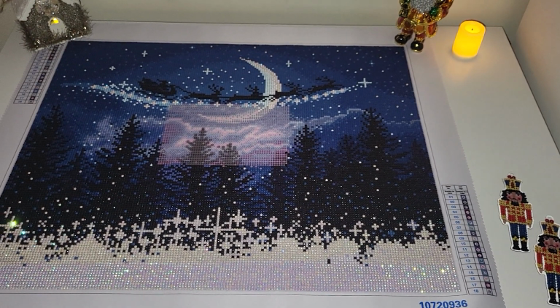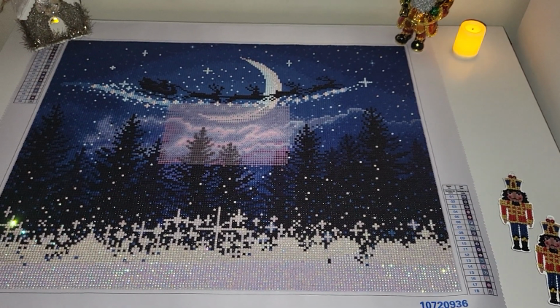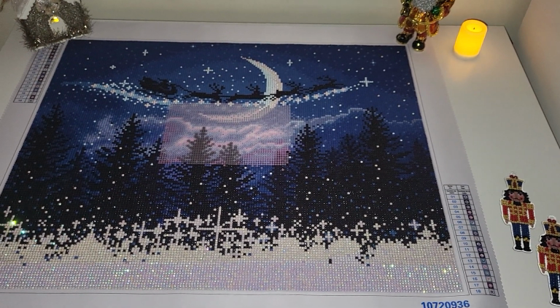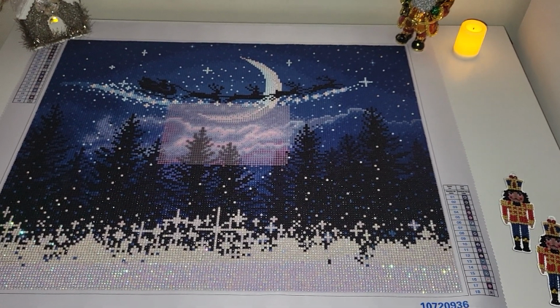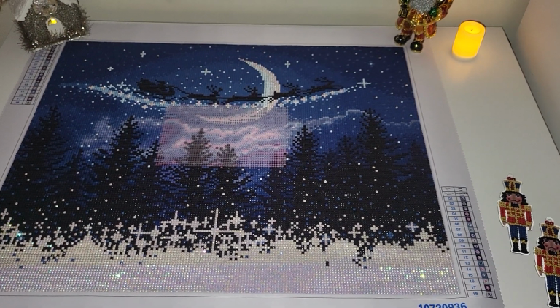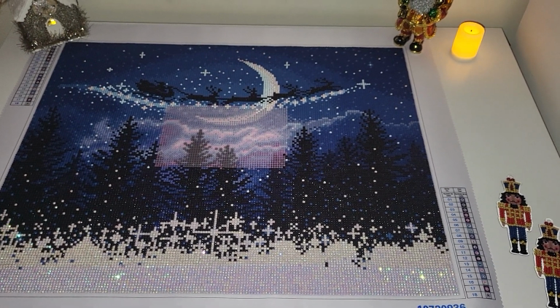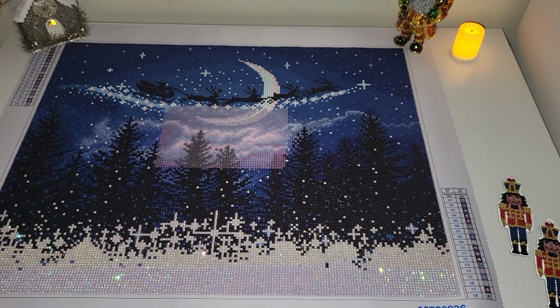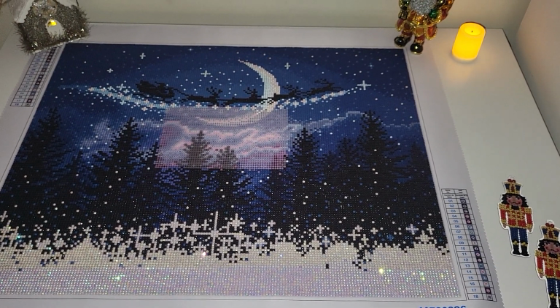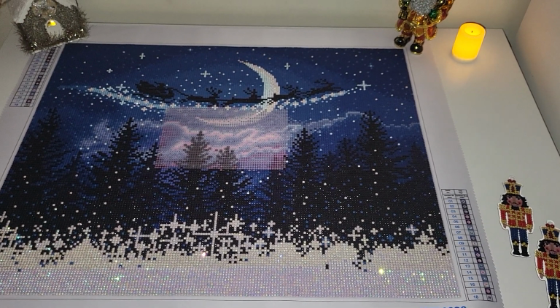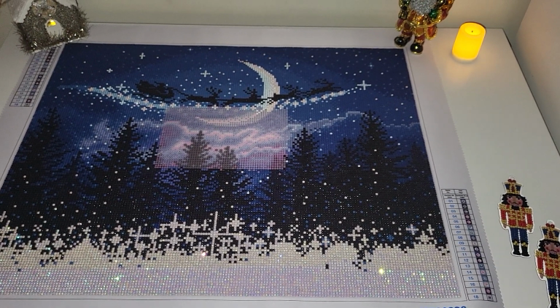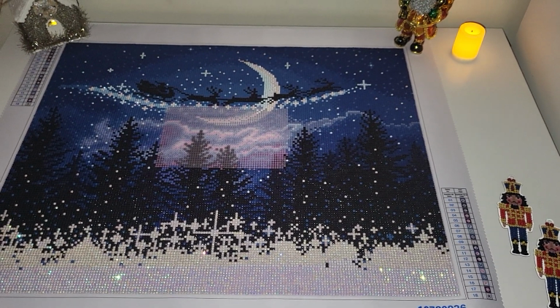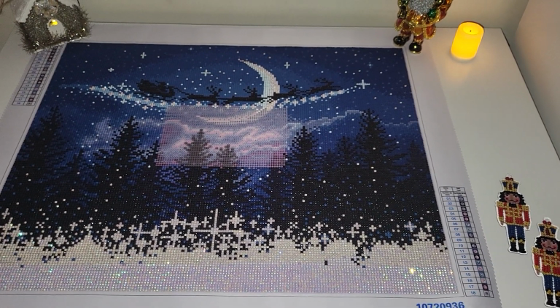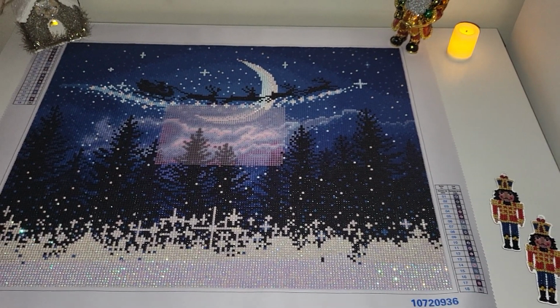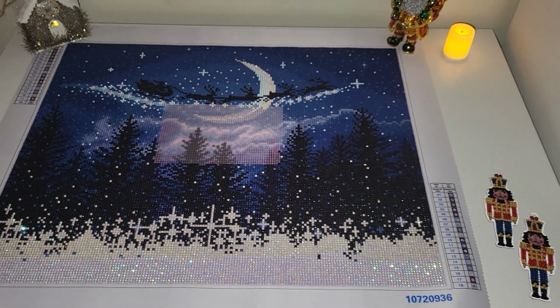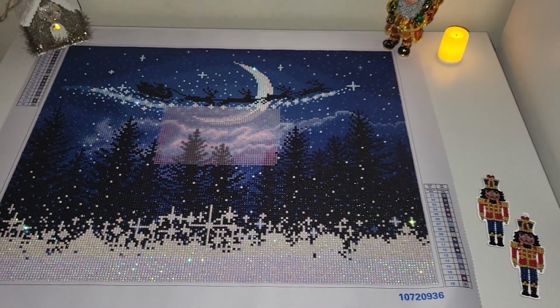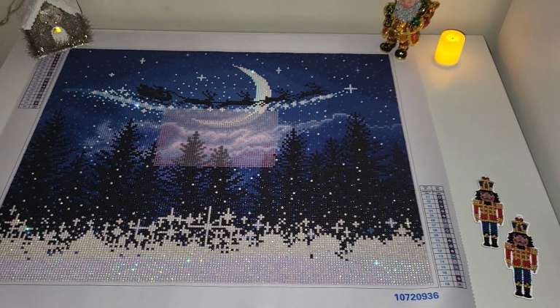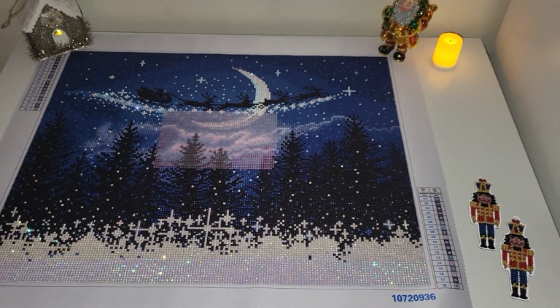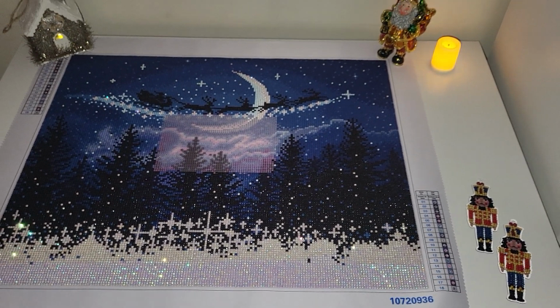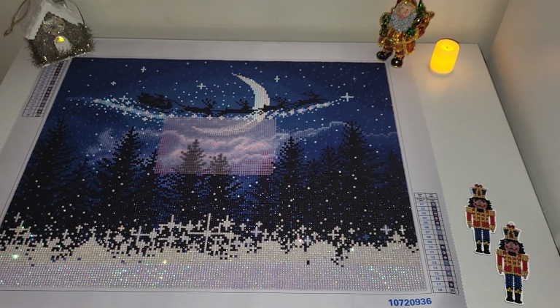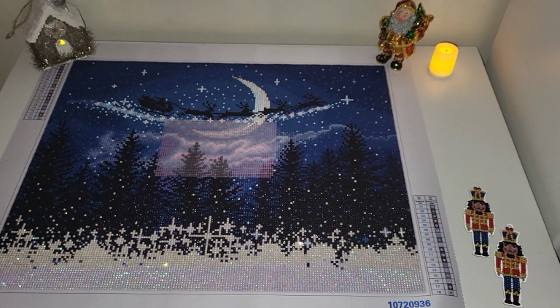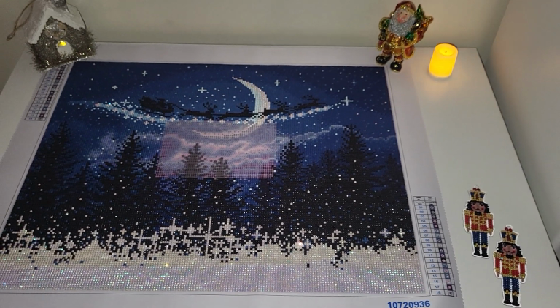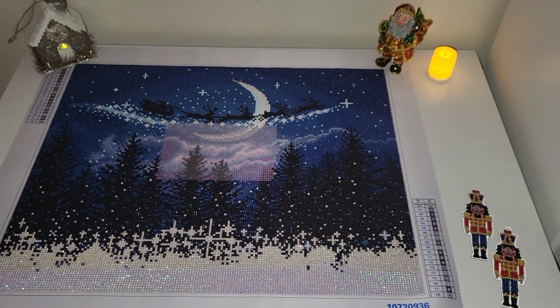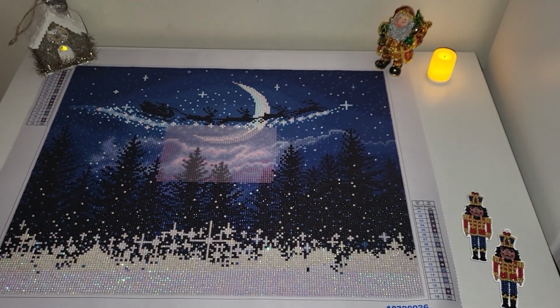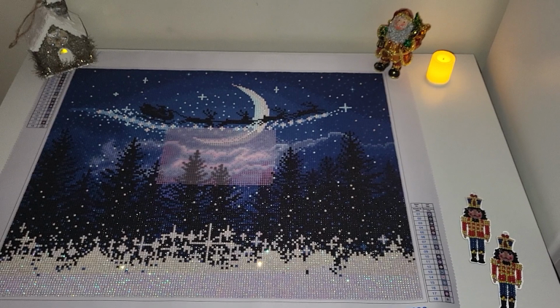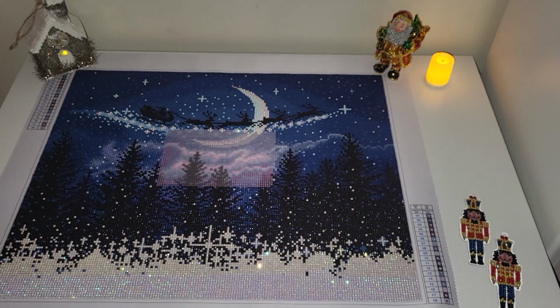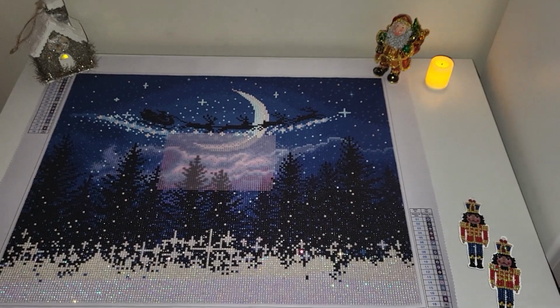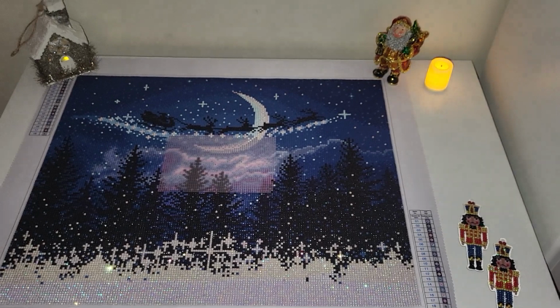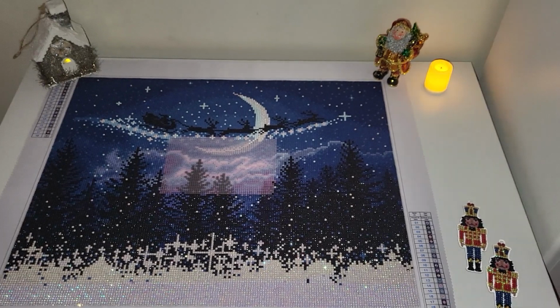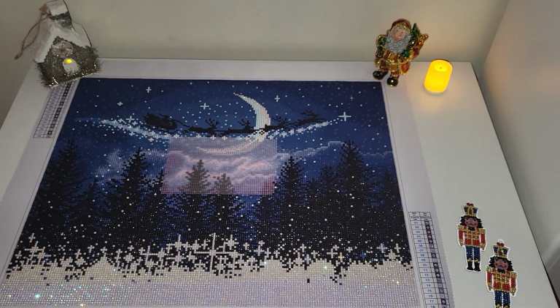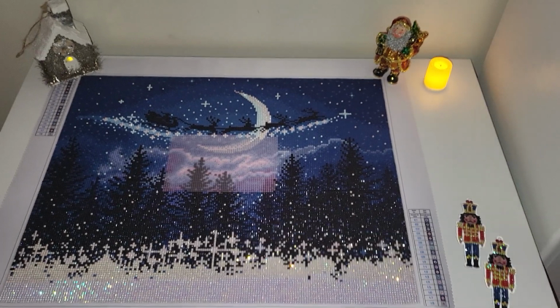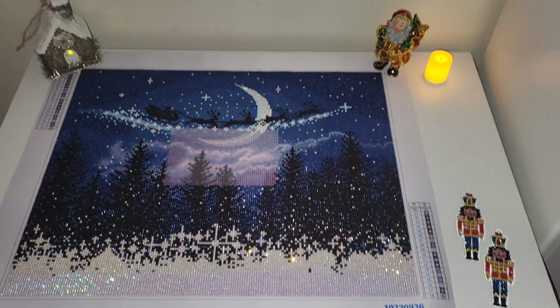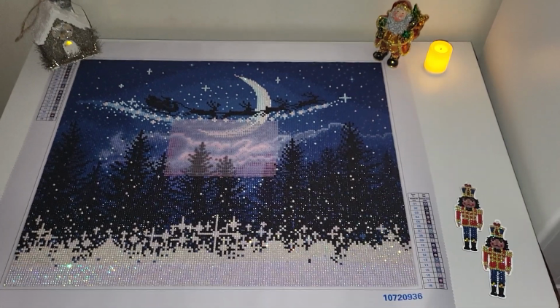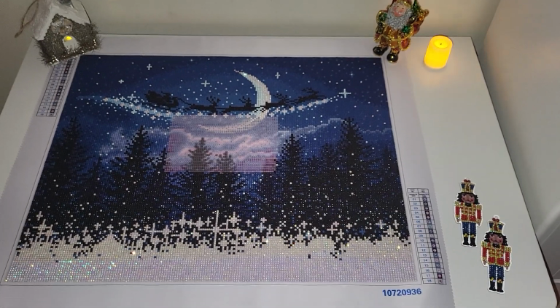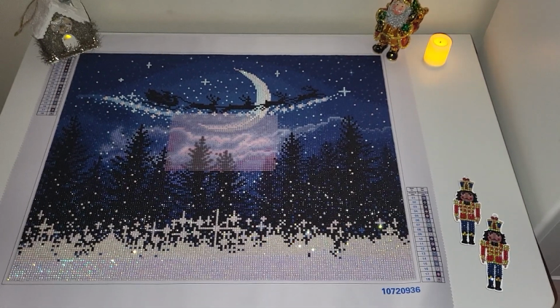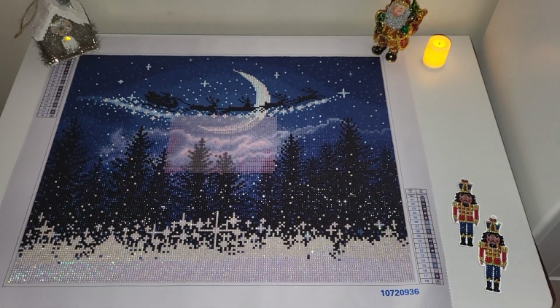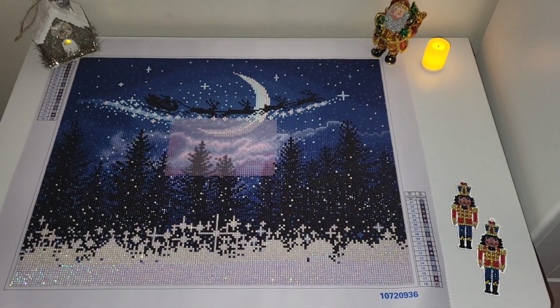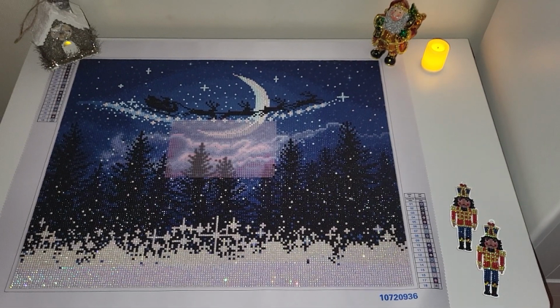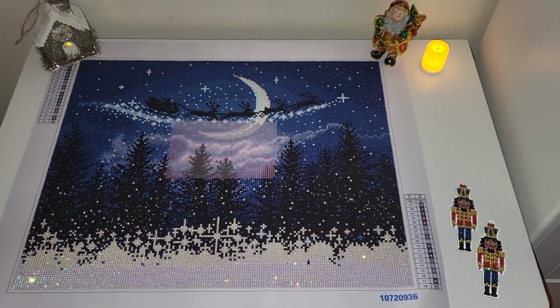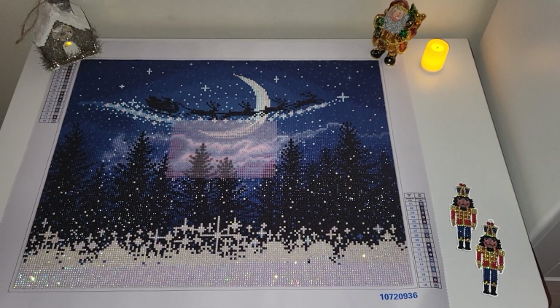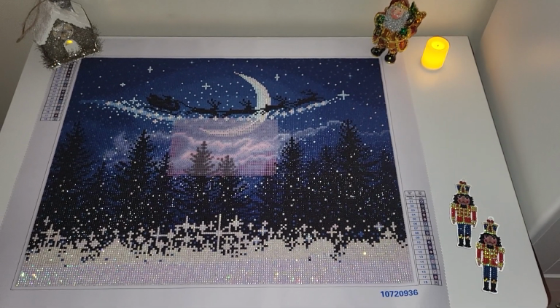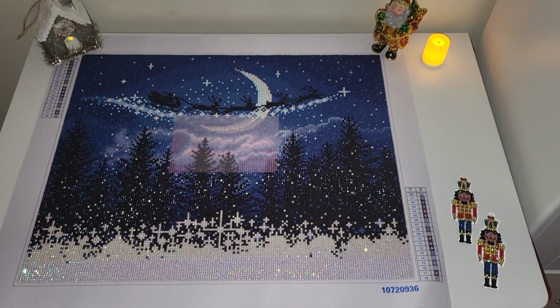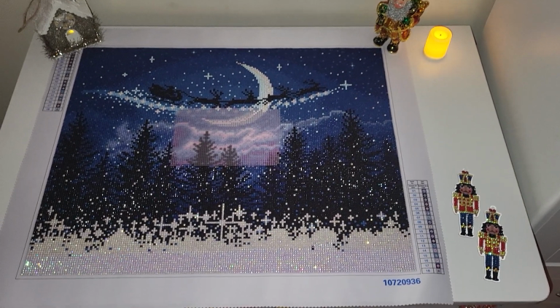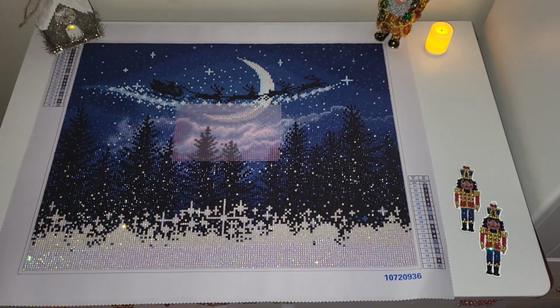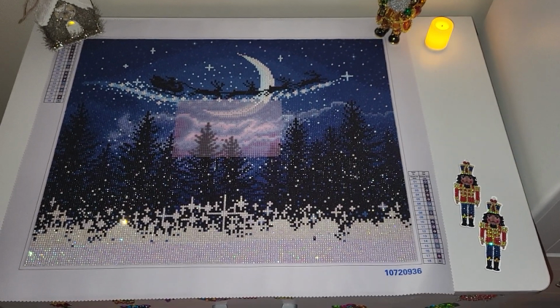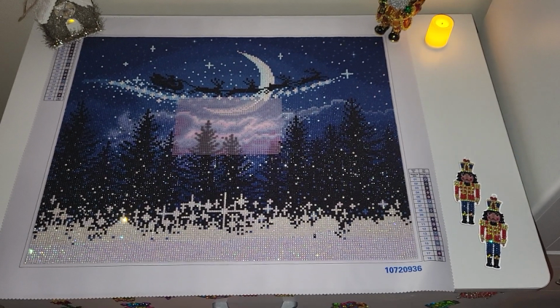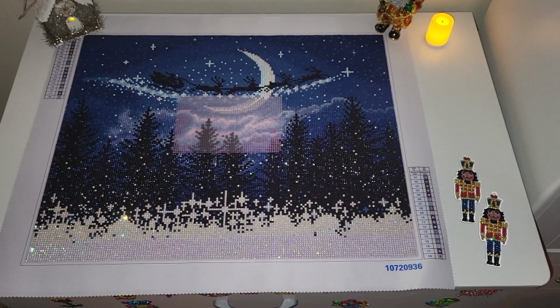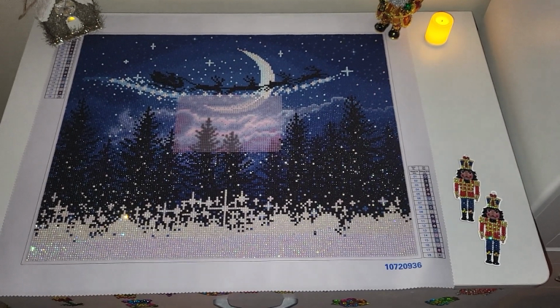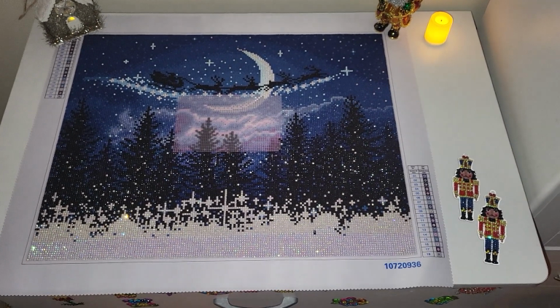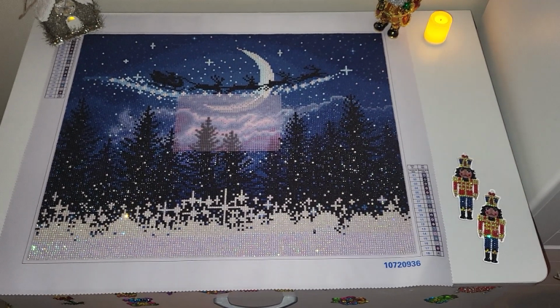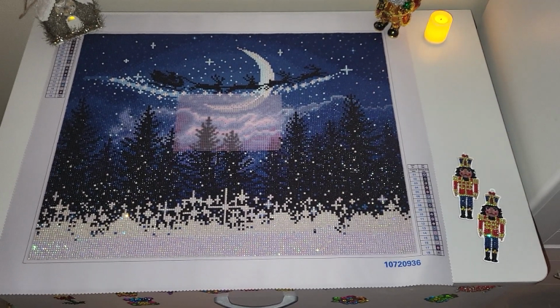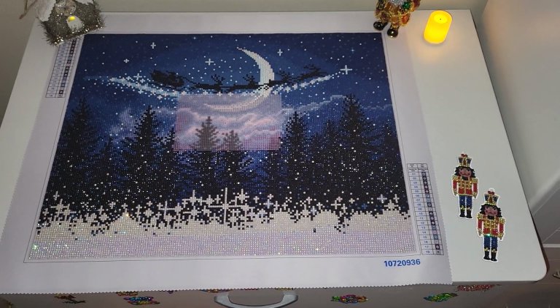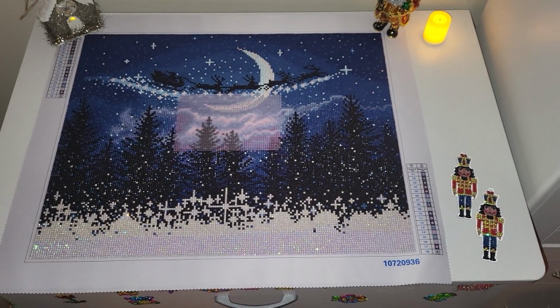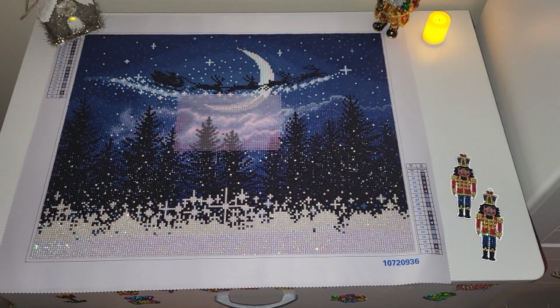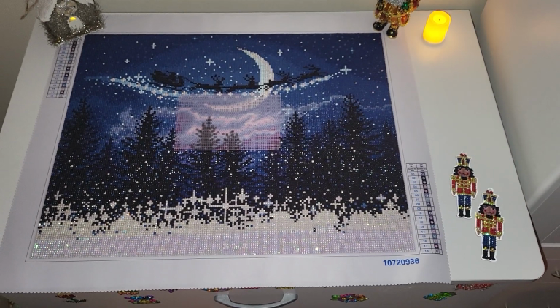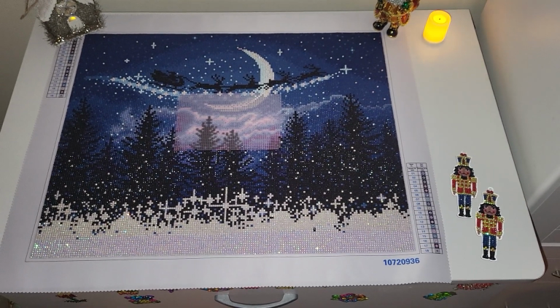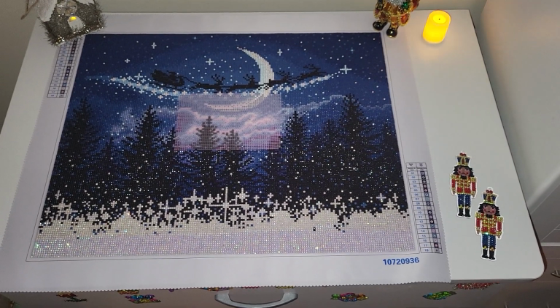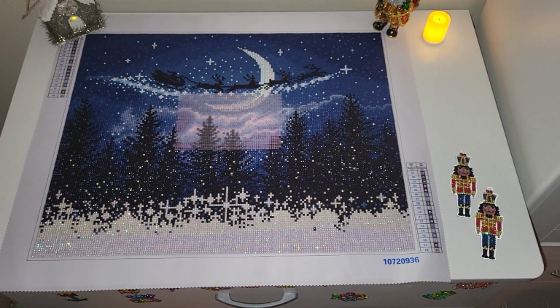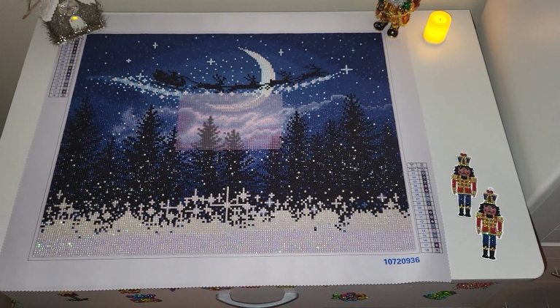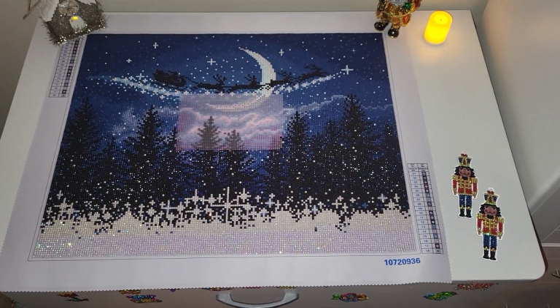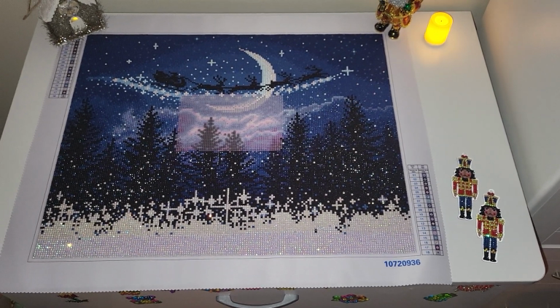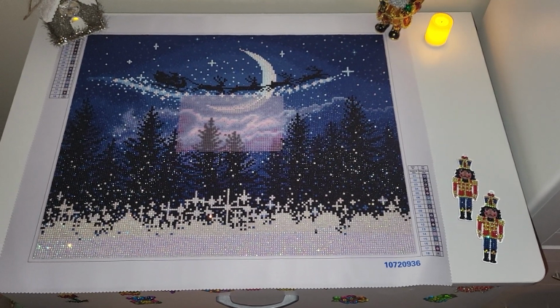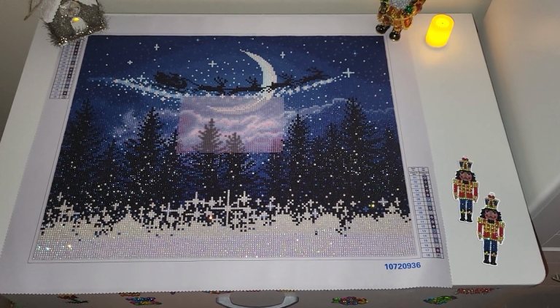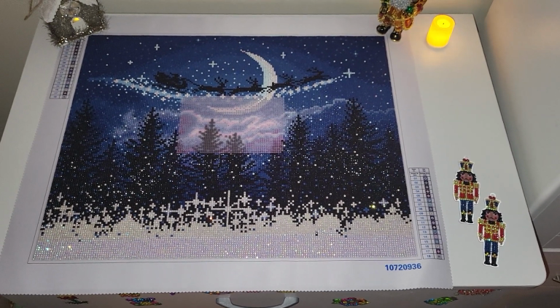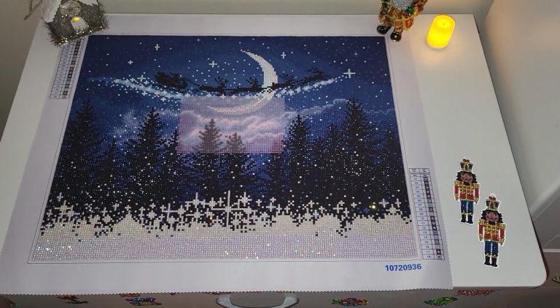Happy New Year! And hopefully tomorrow I will upload a post review of this completed kit. Thank you and see you soon!